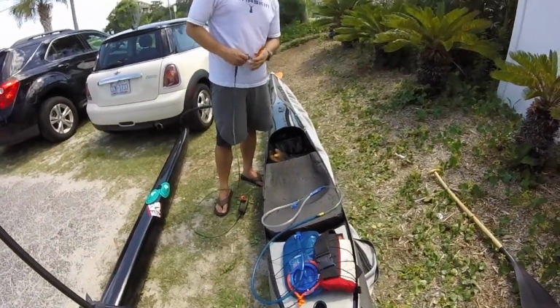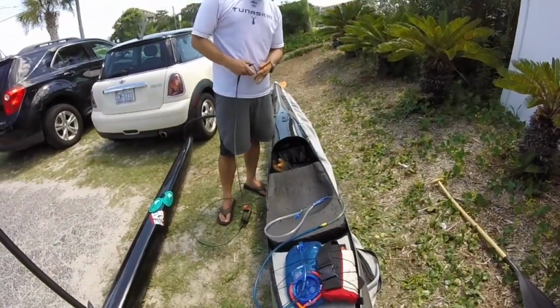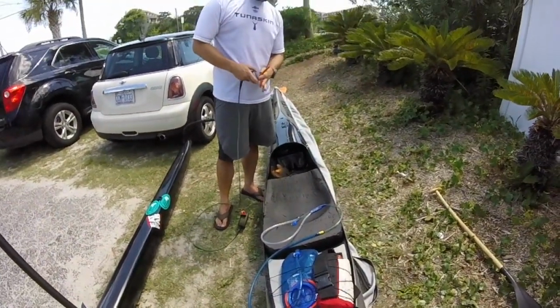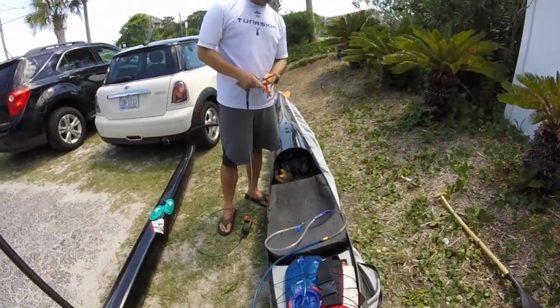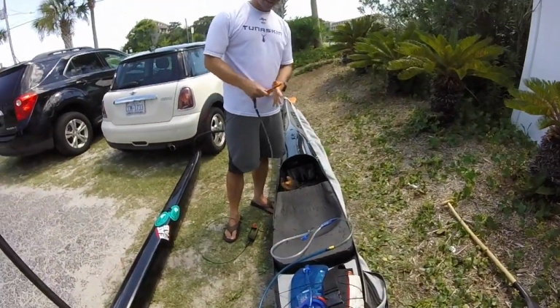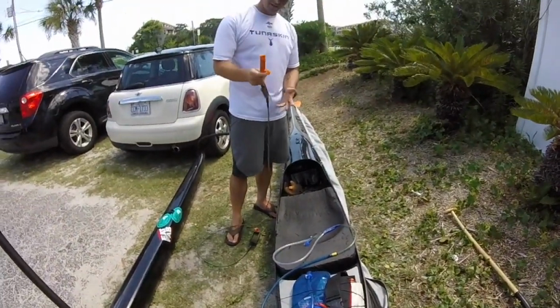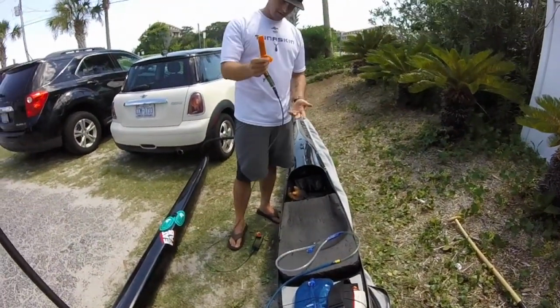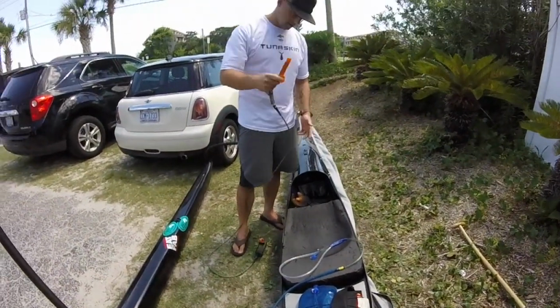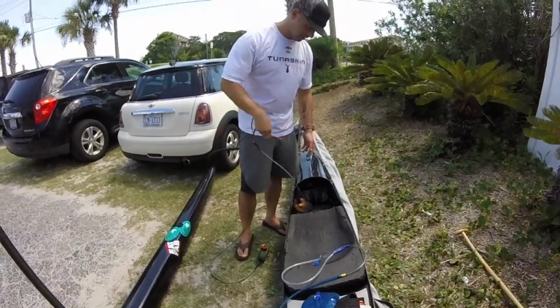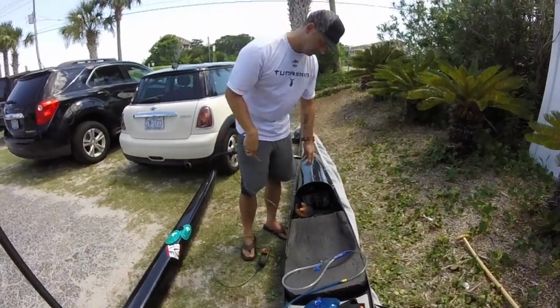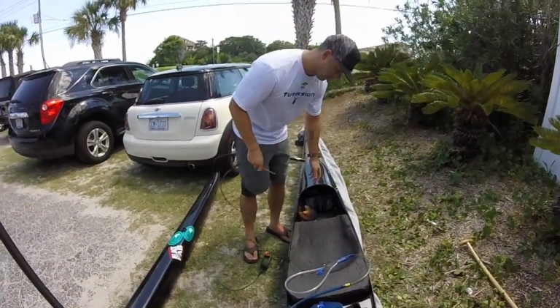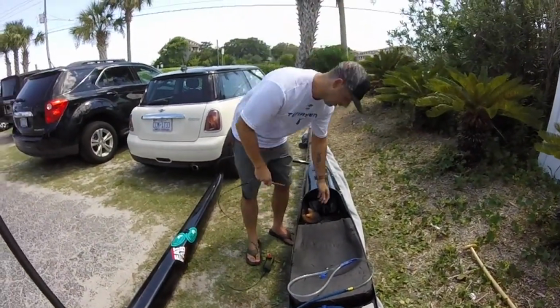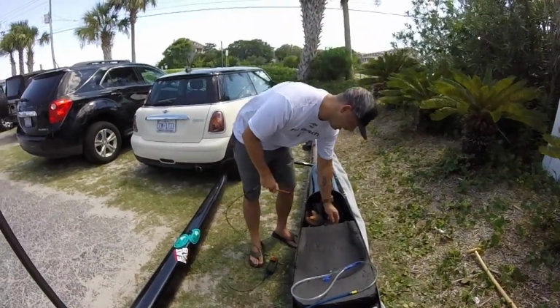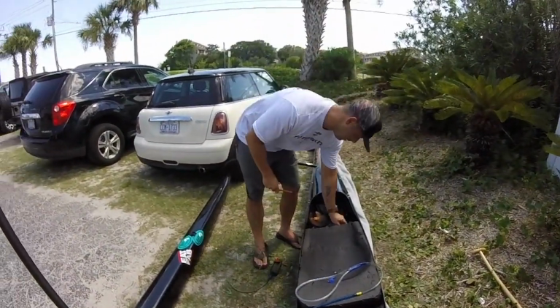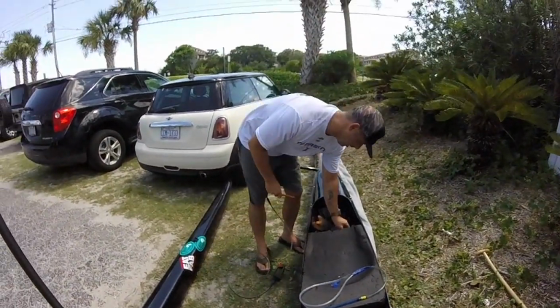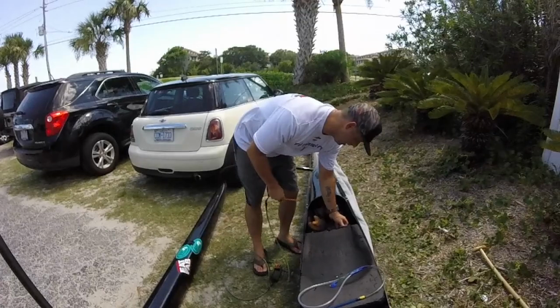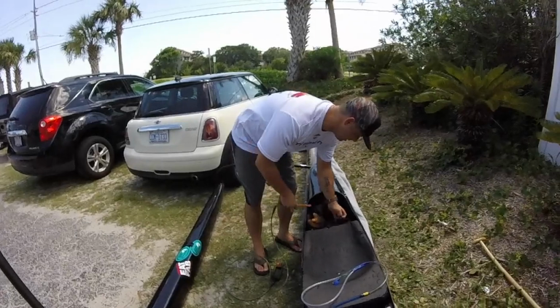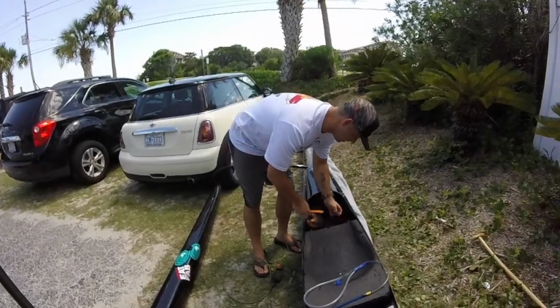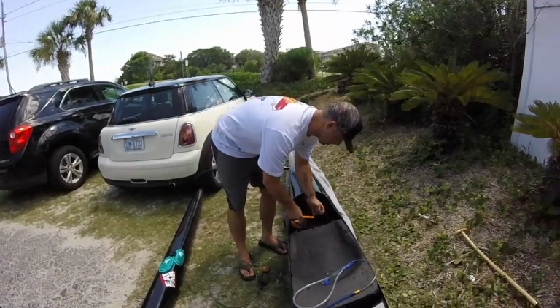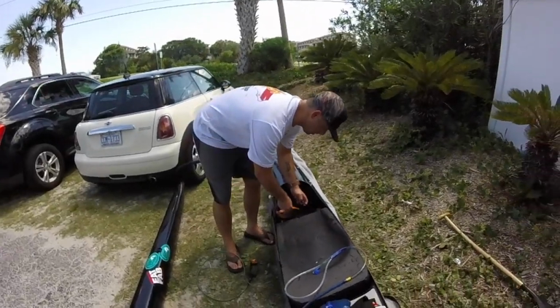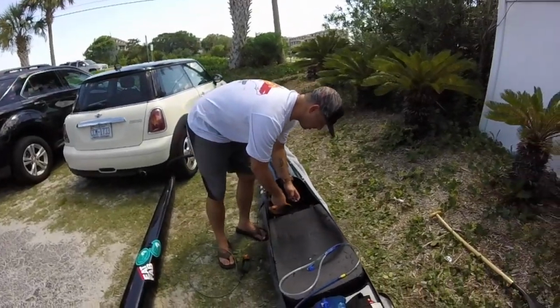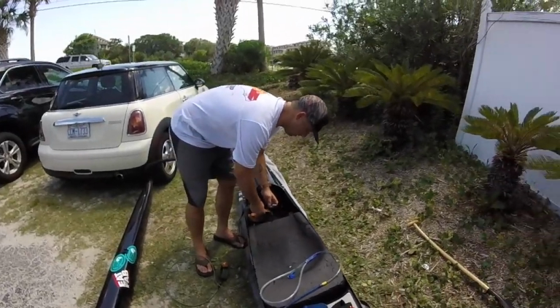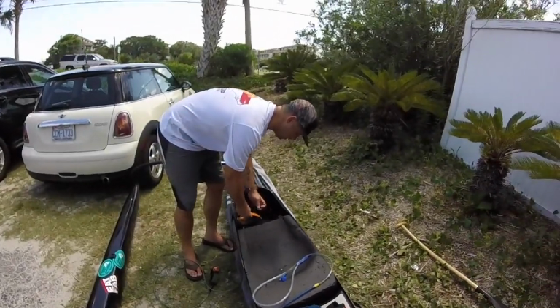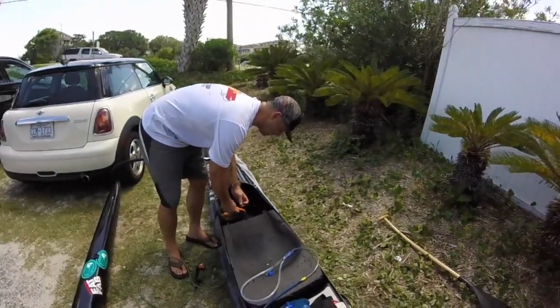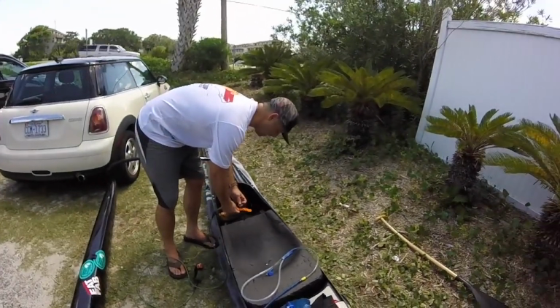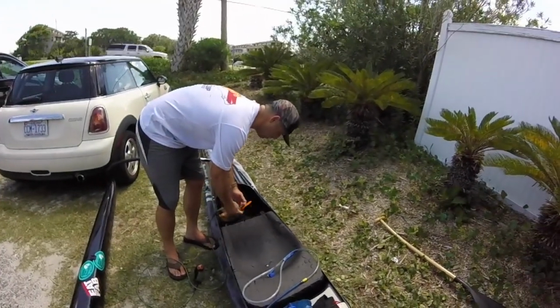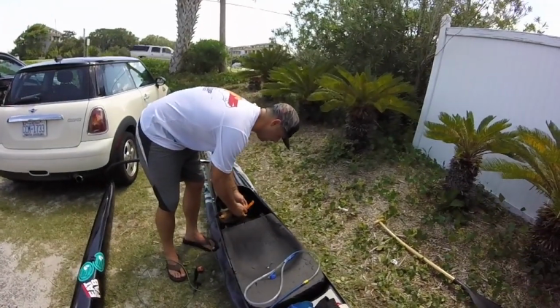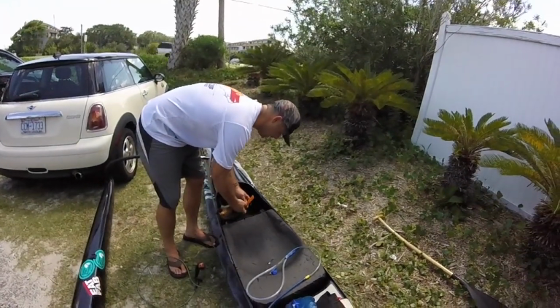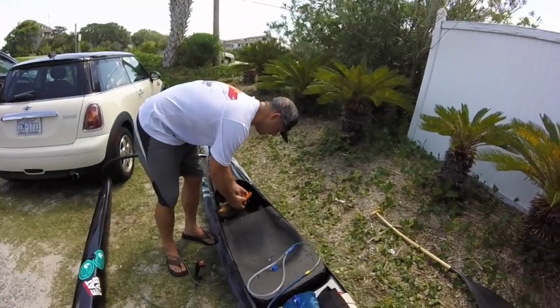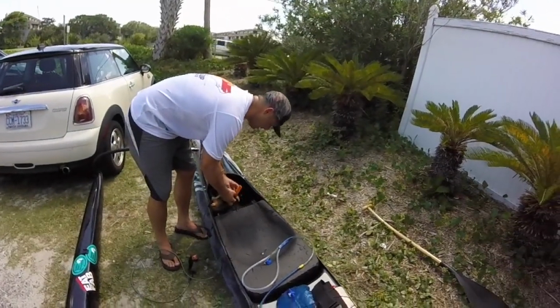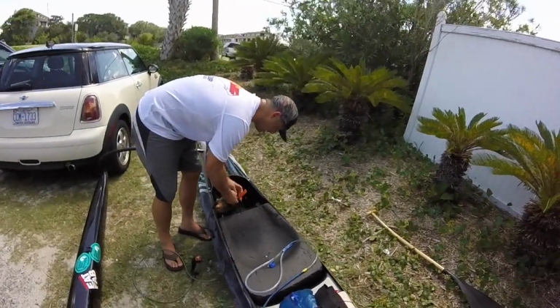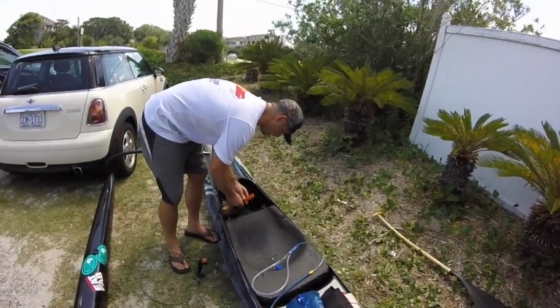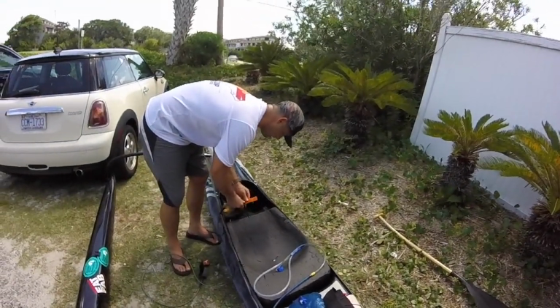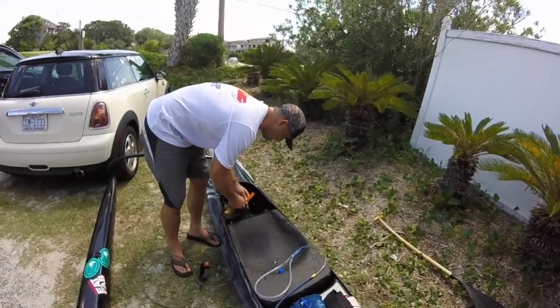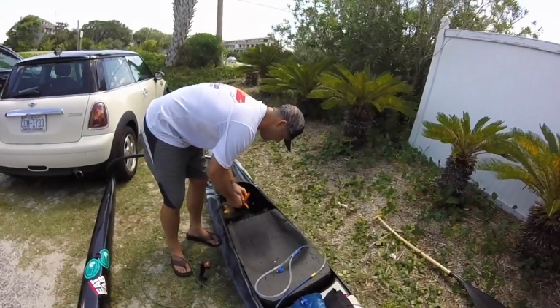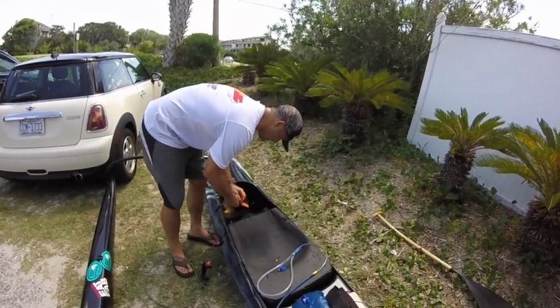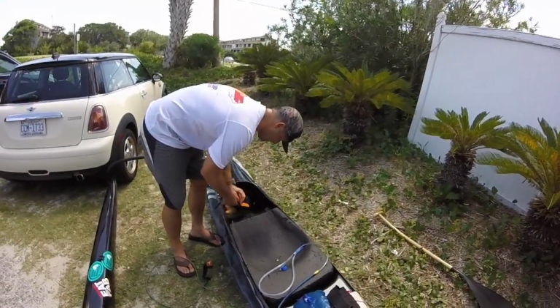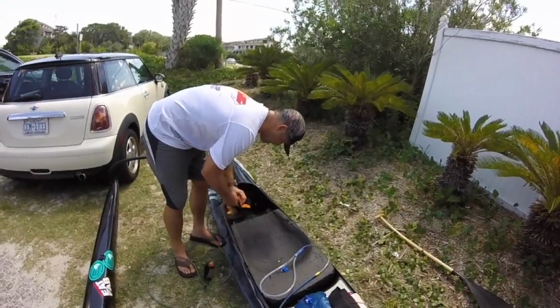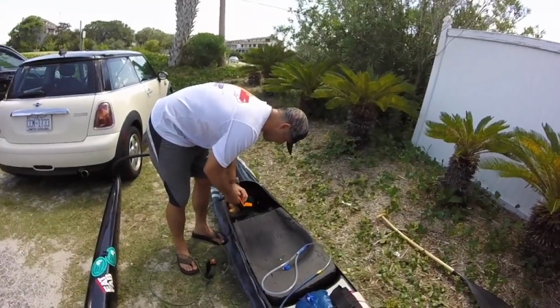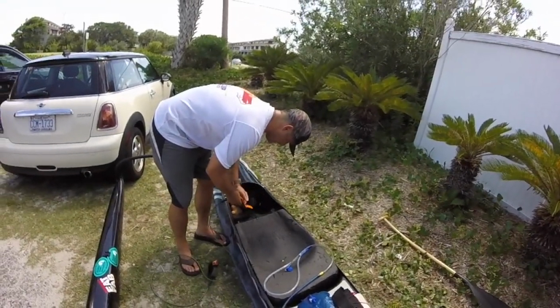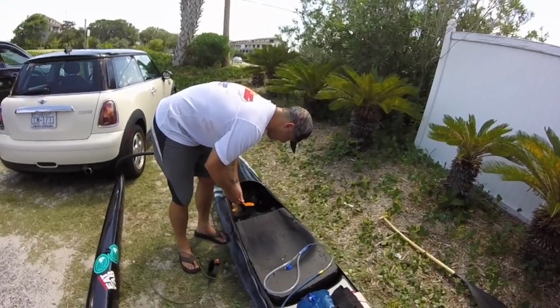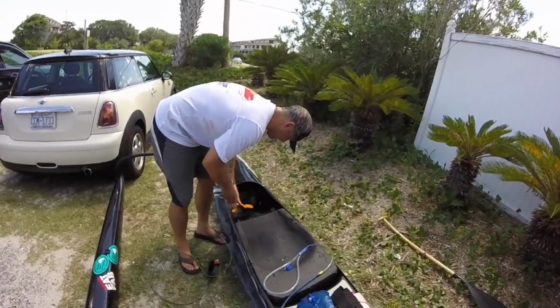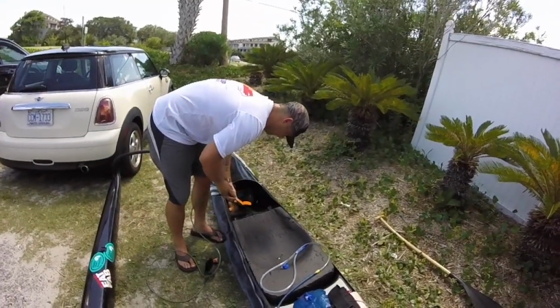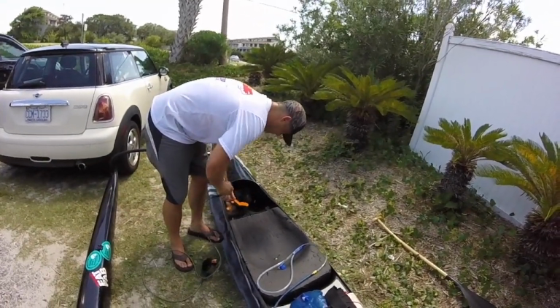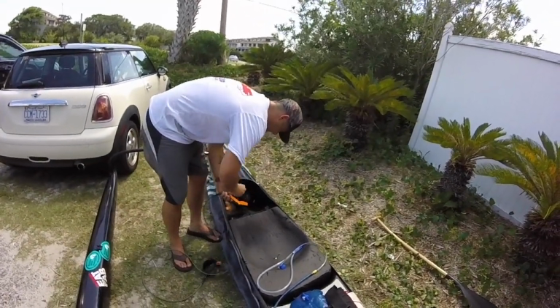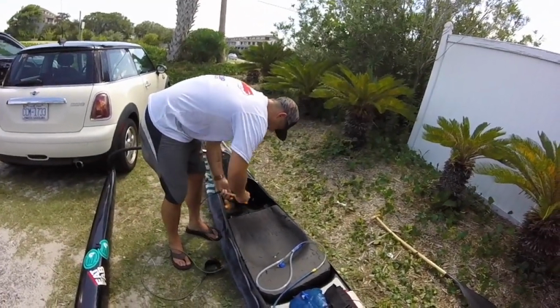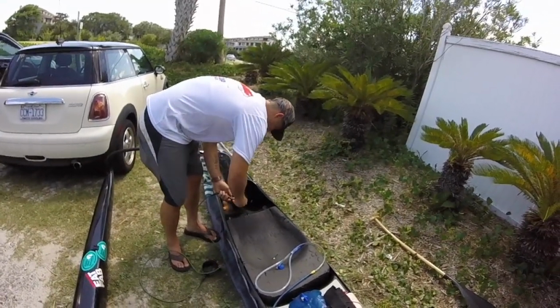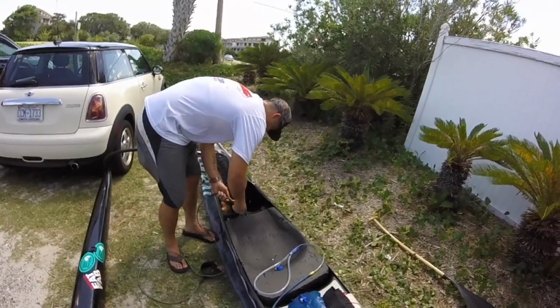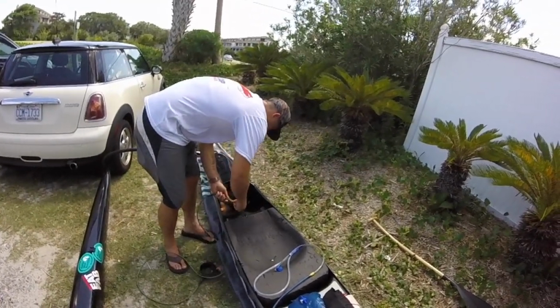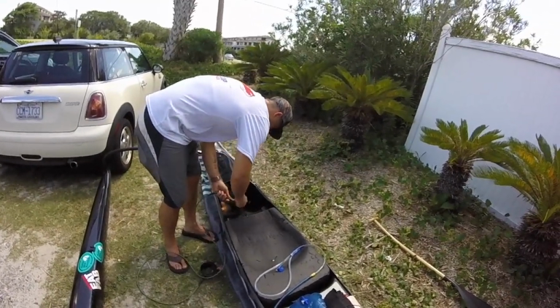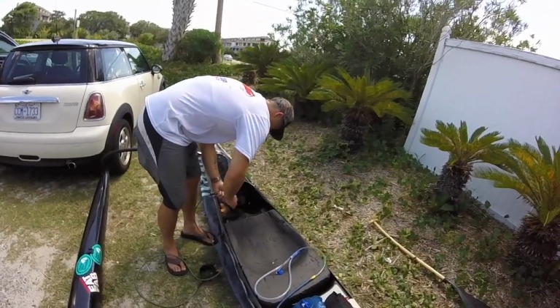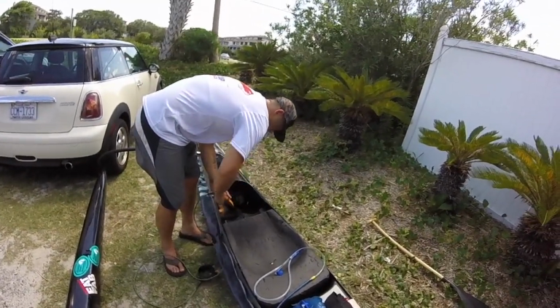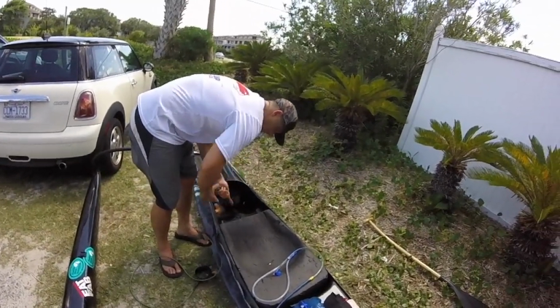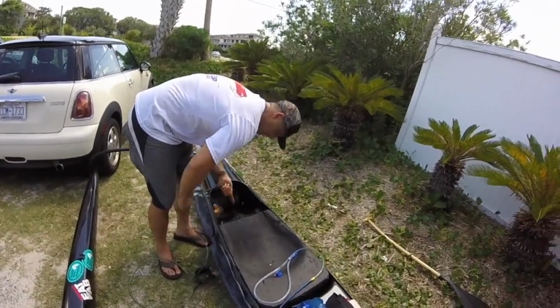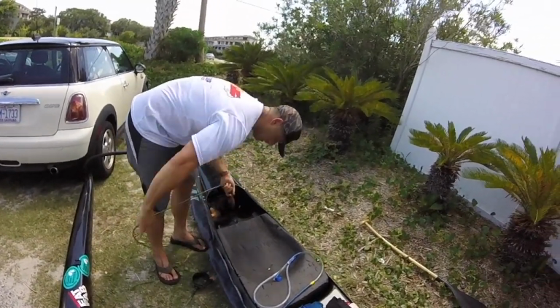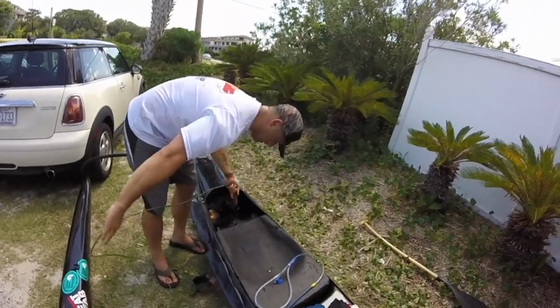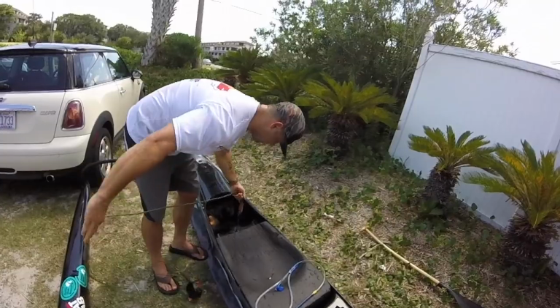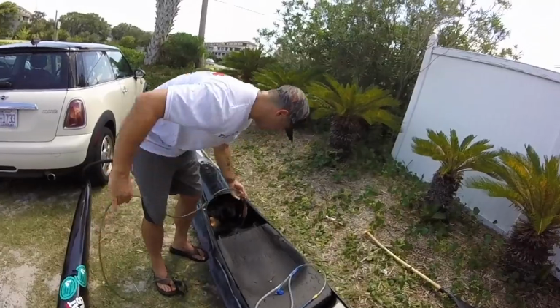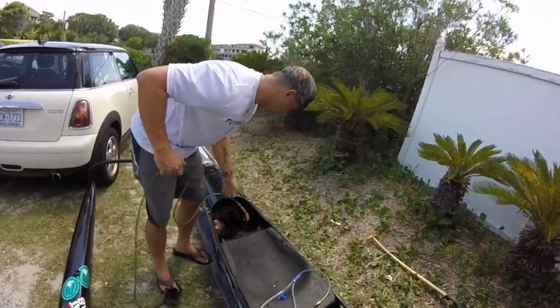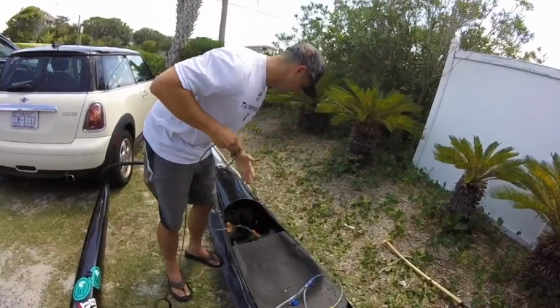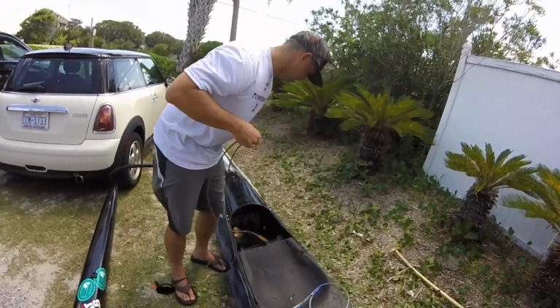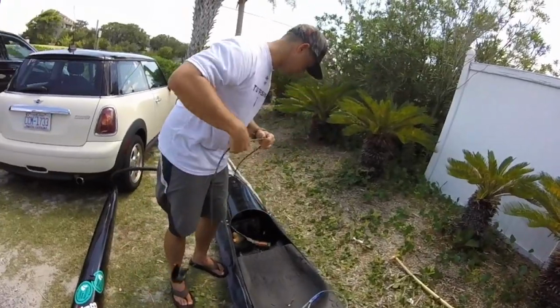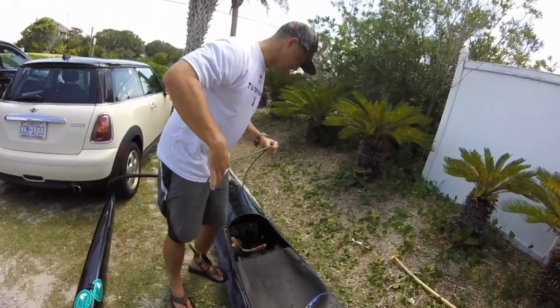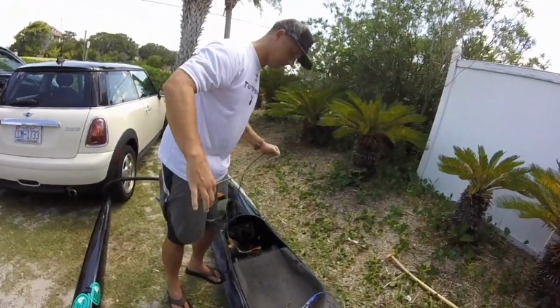Anyway, got to have the leash because we're going downwind. Always. Good deal — let's go hit it. All right, let's do it.